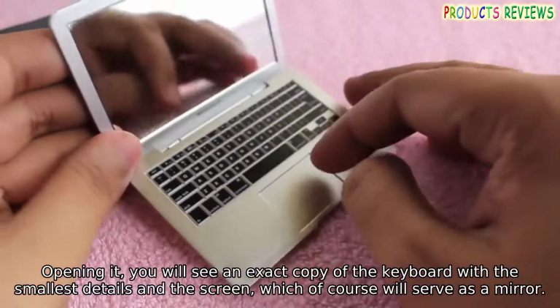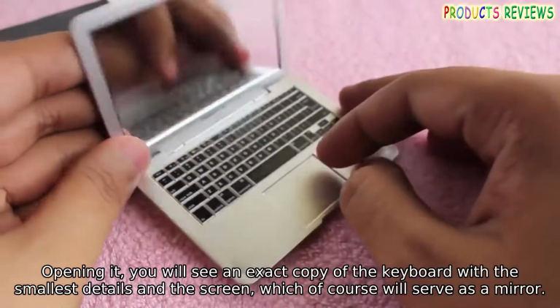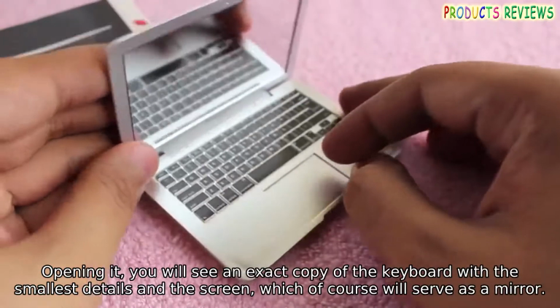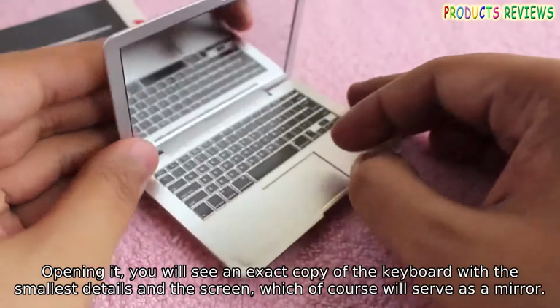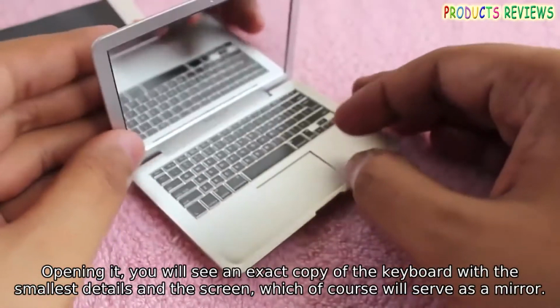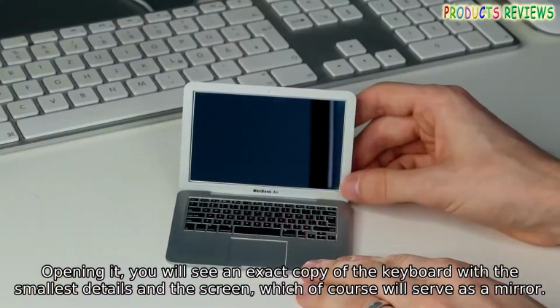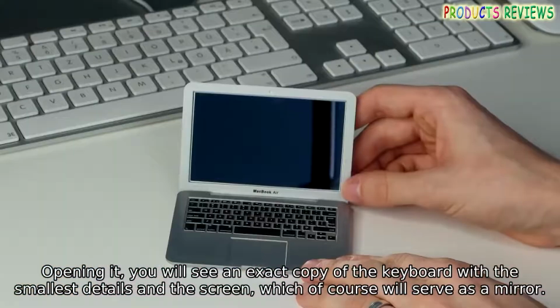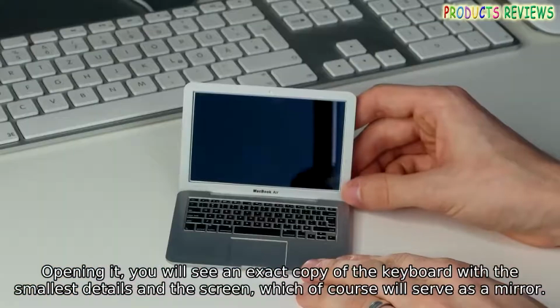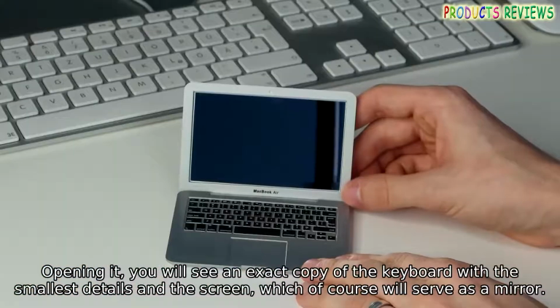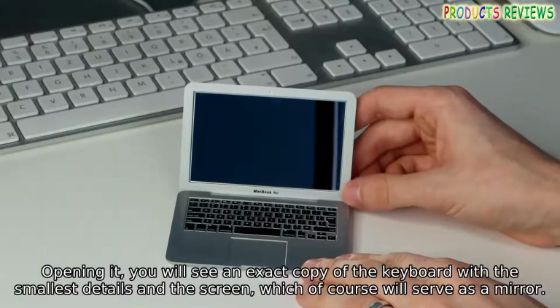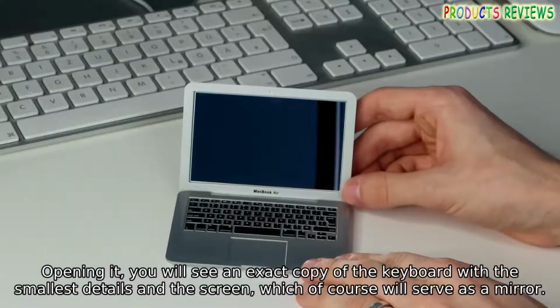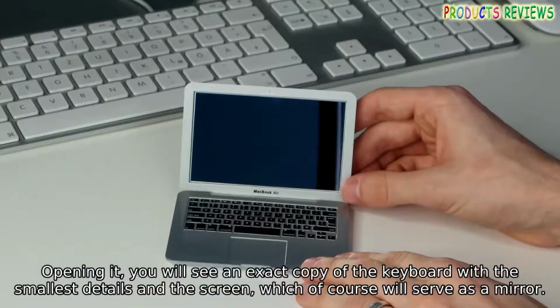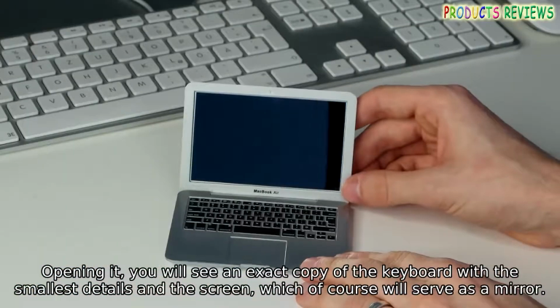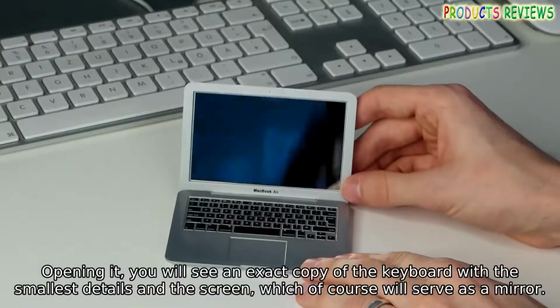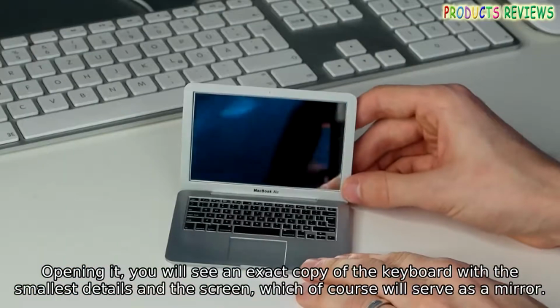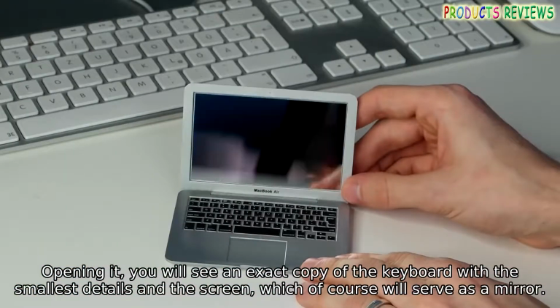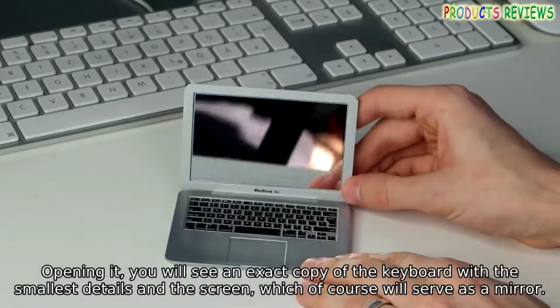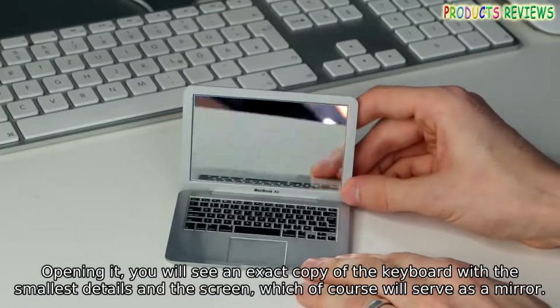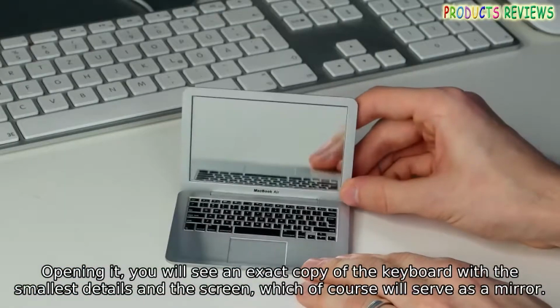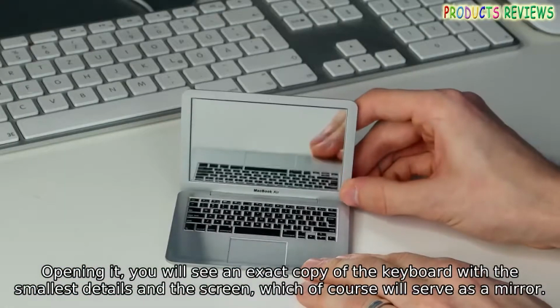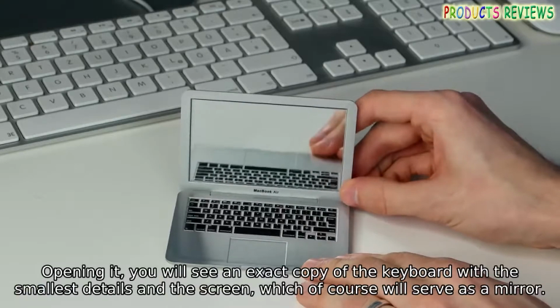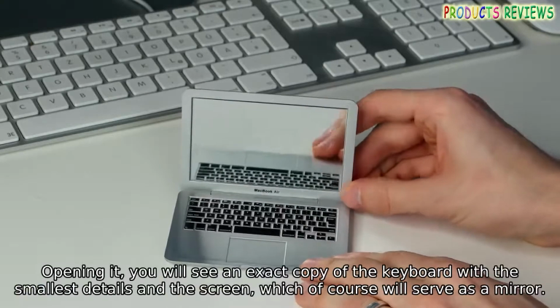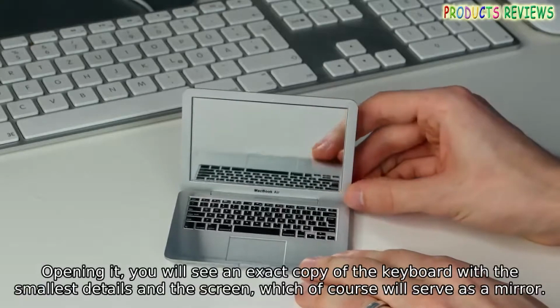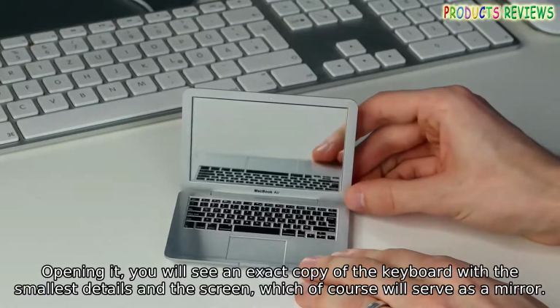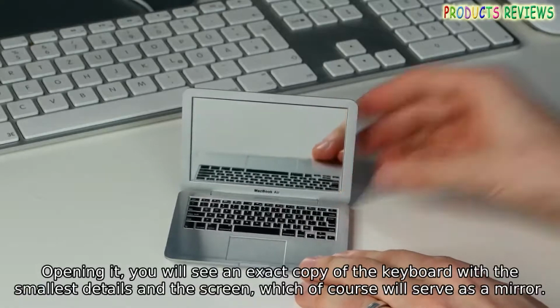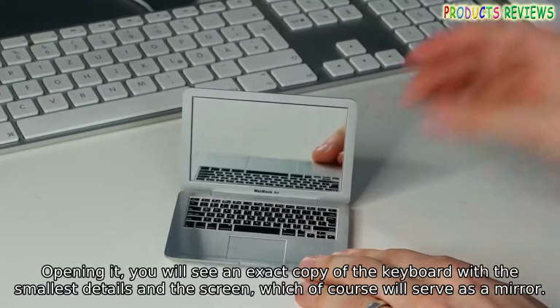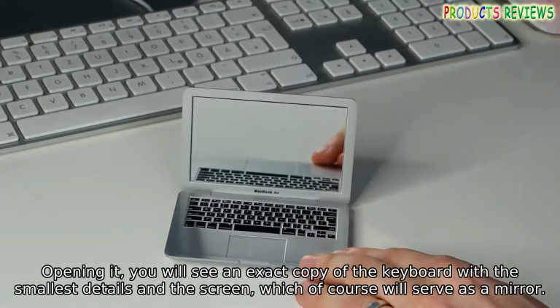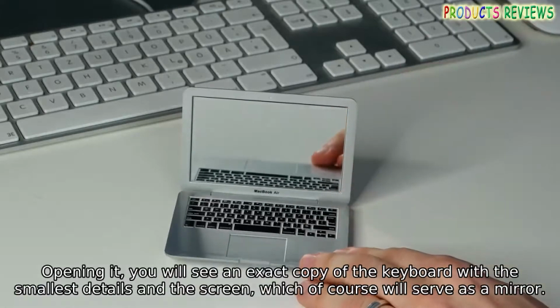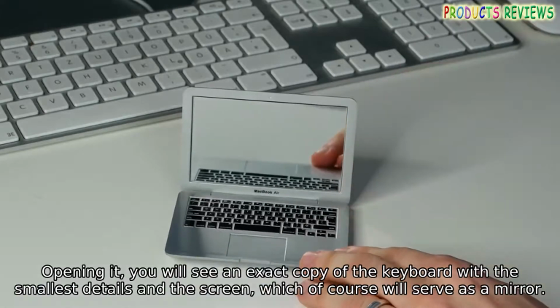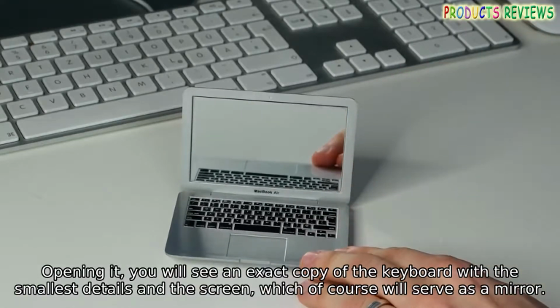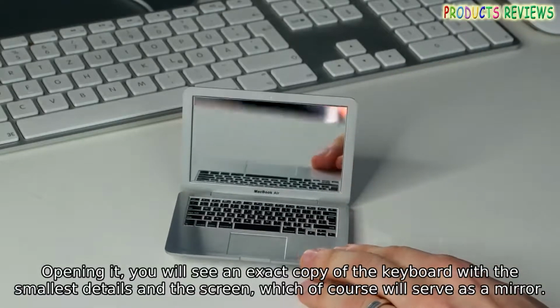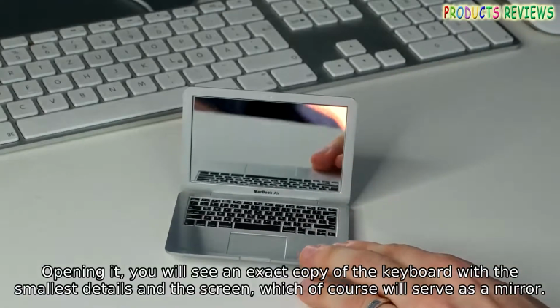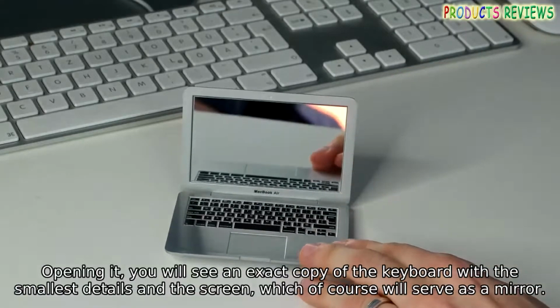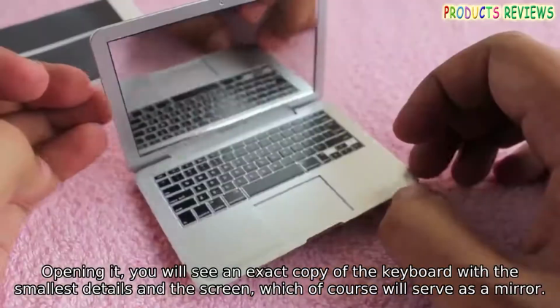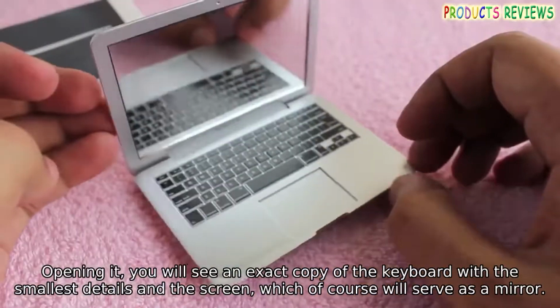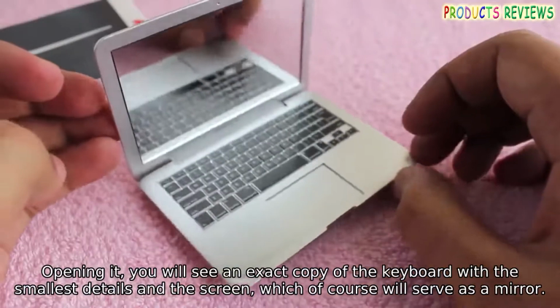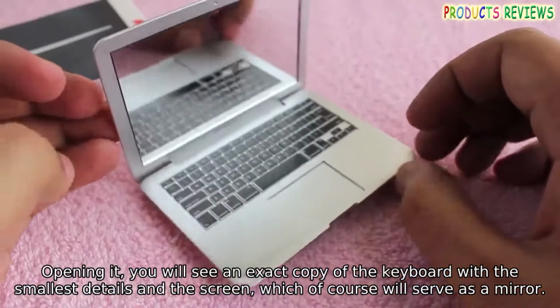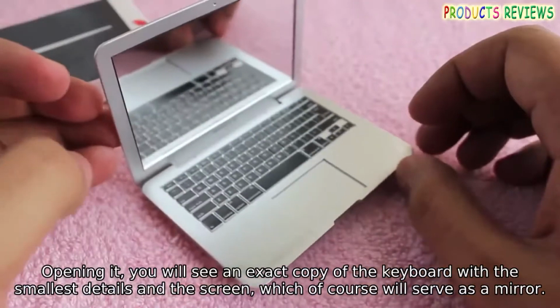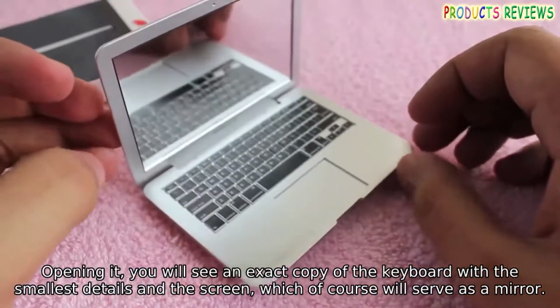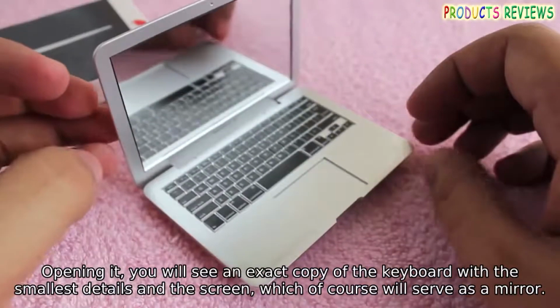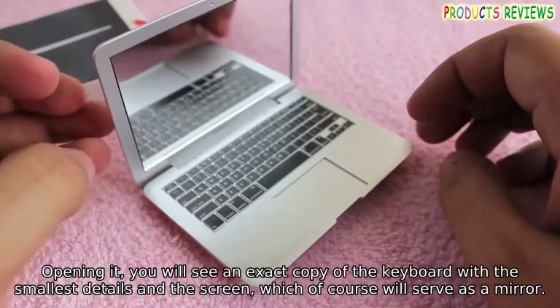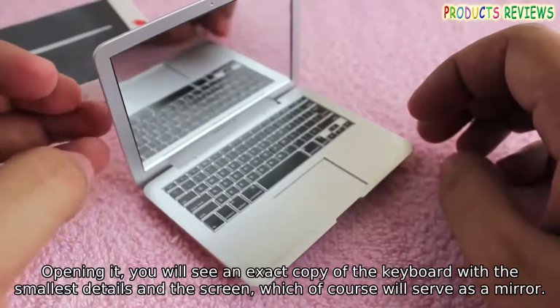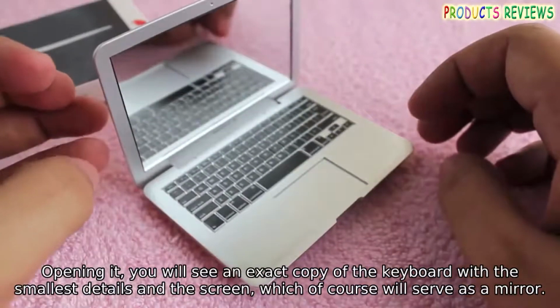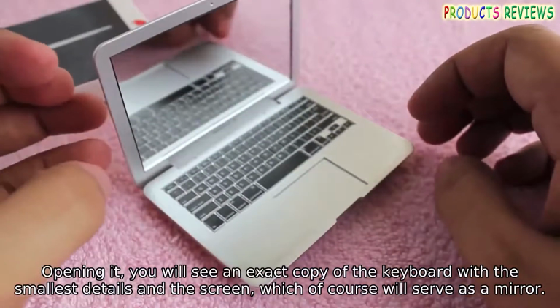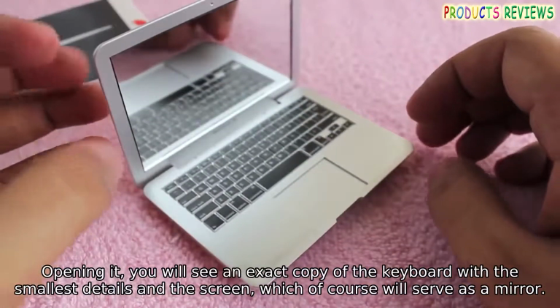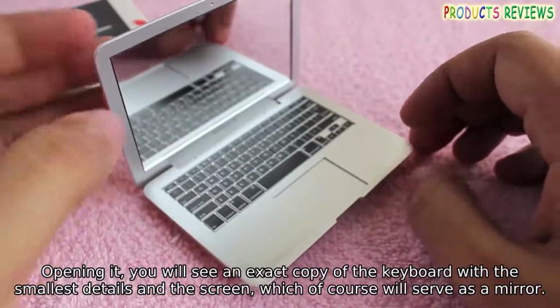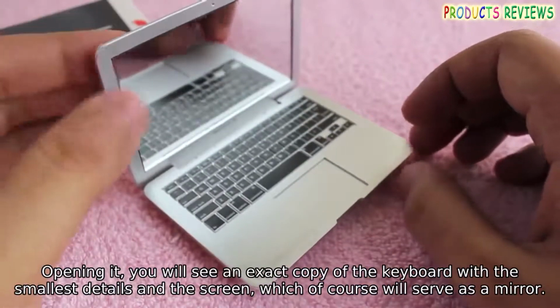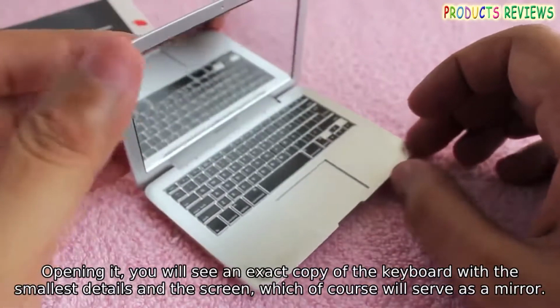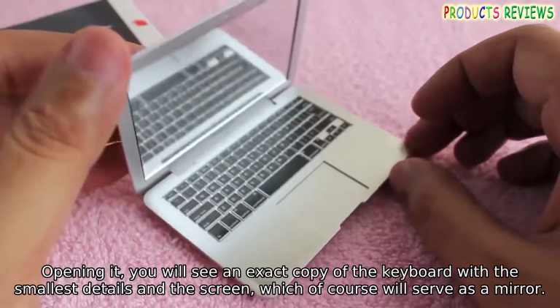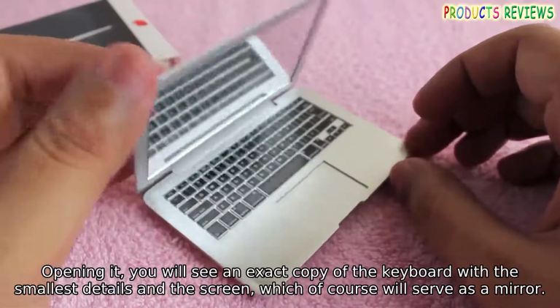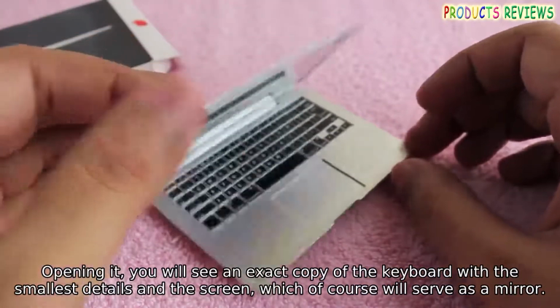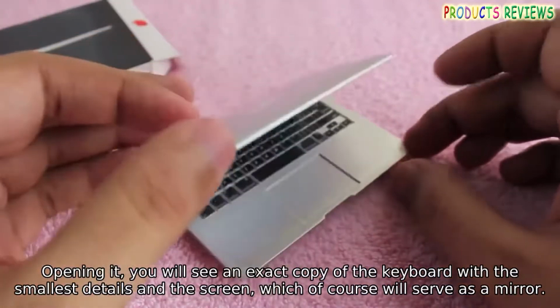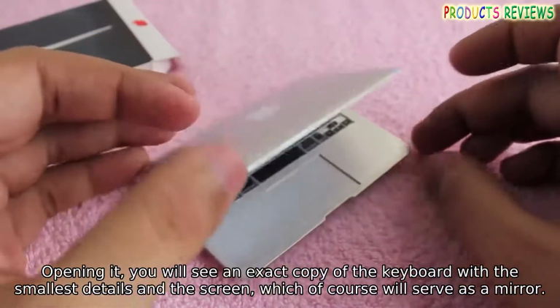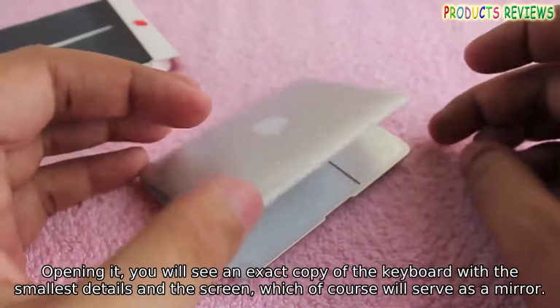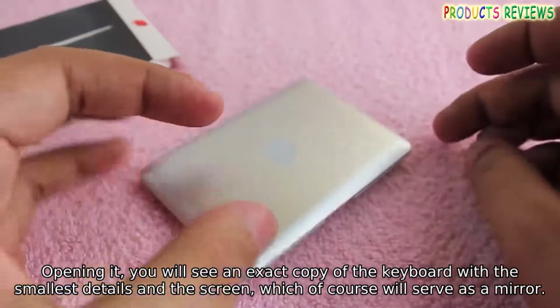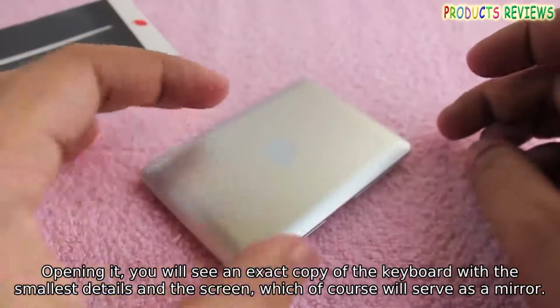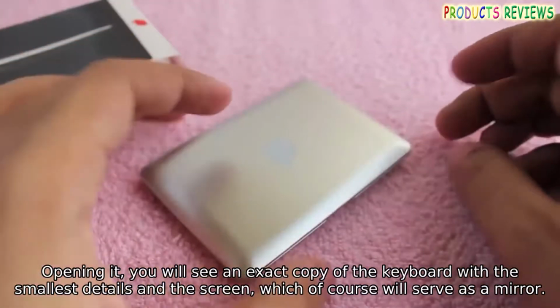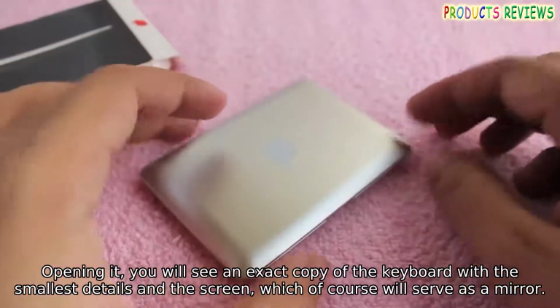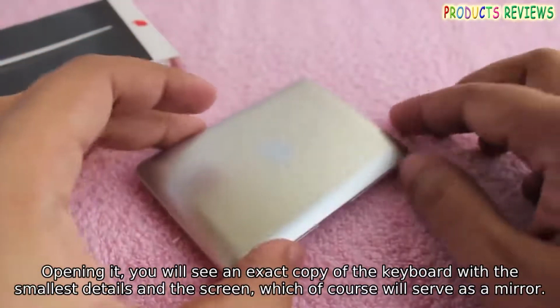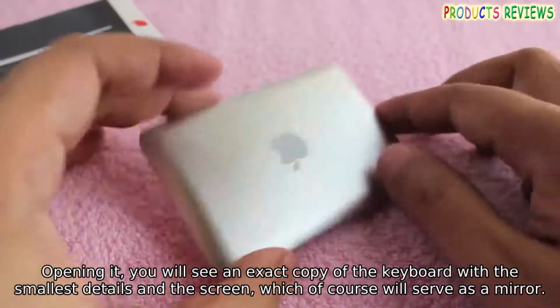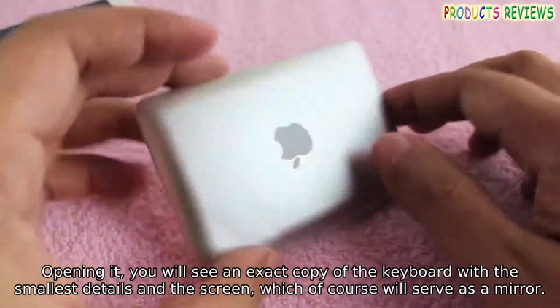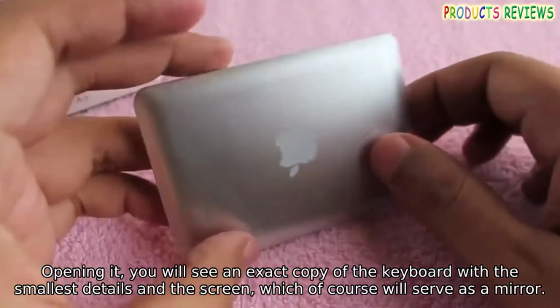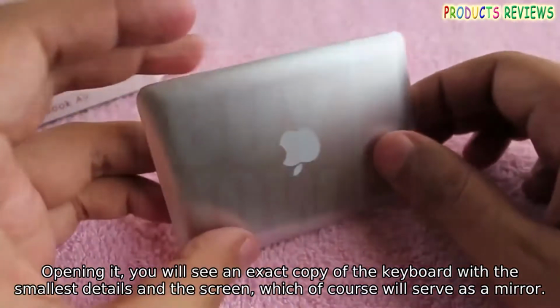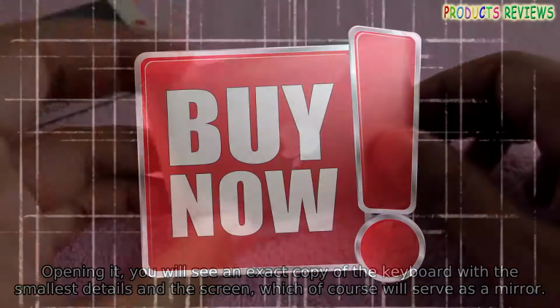Opening it, you will see an exact copy of the keyboard with the smallest details in the screen, which of course will serve as a mirror.